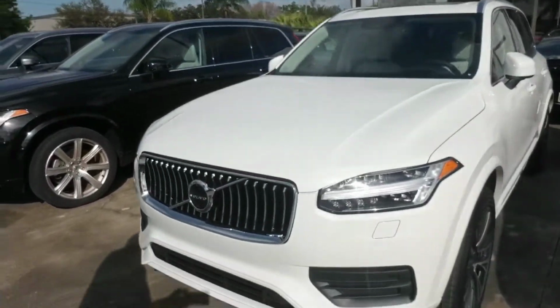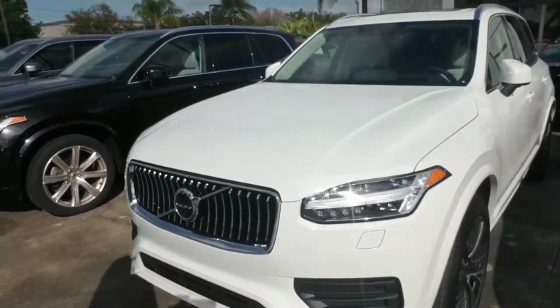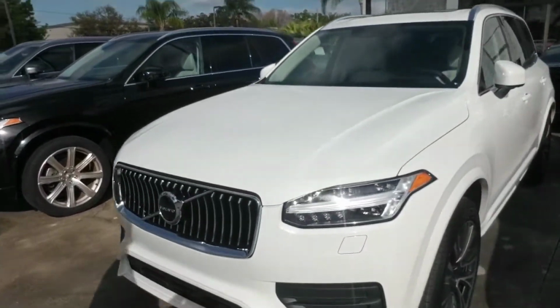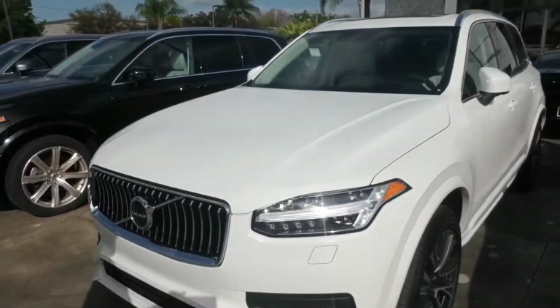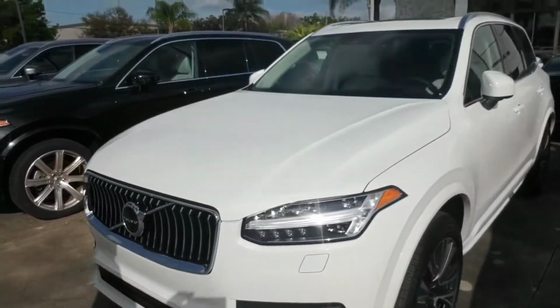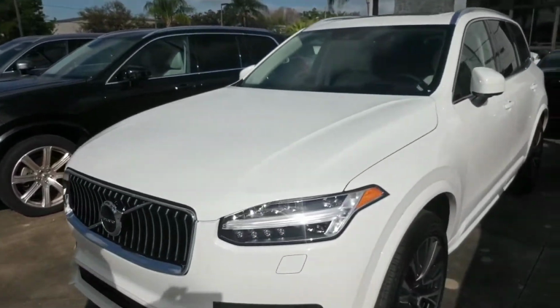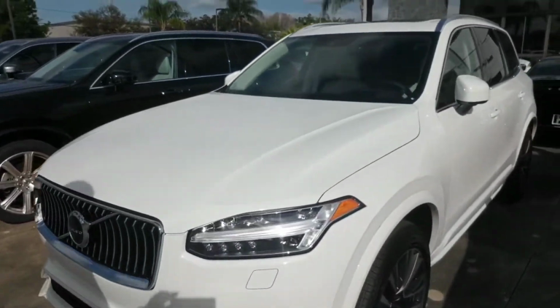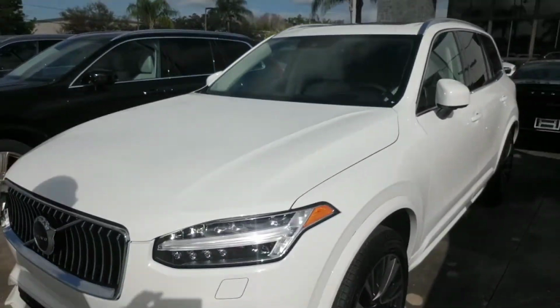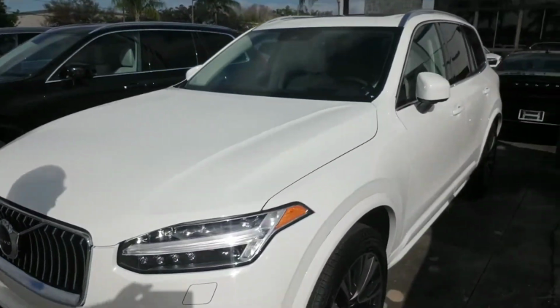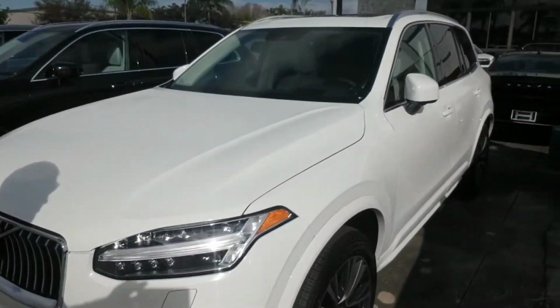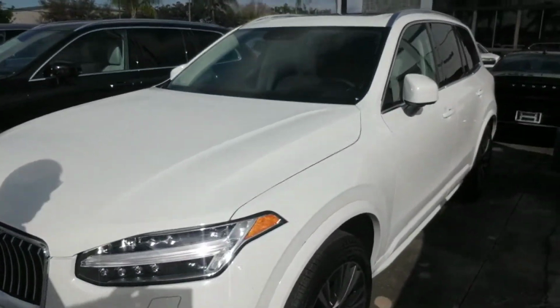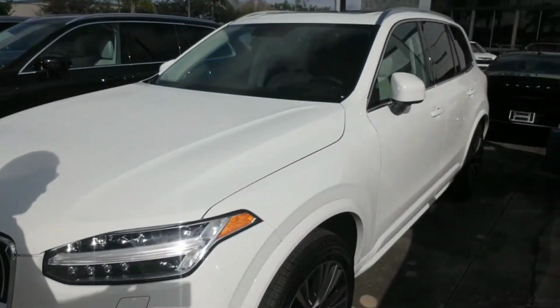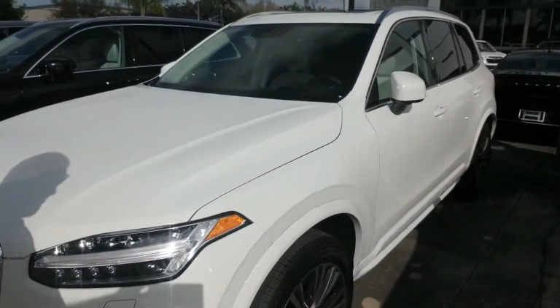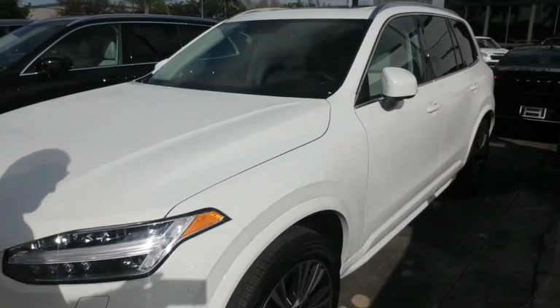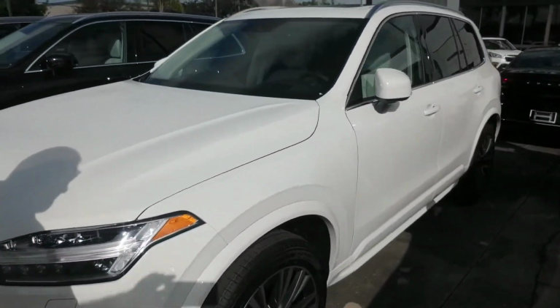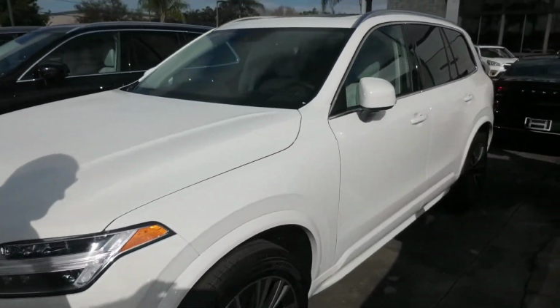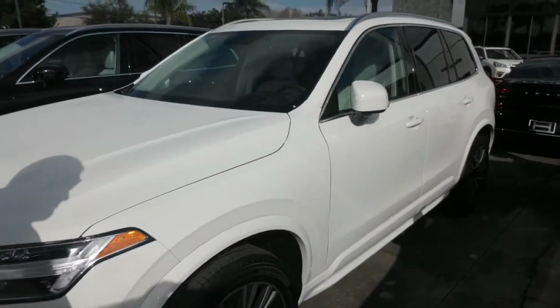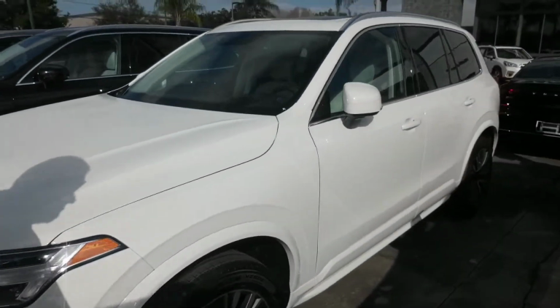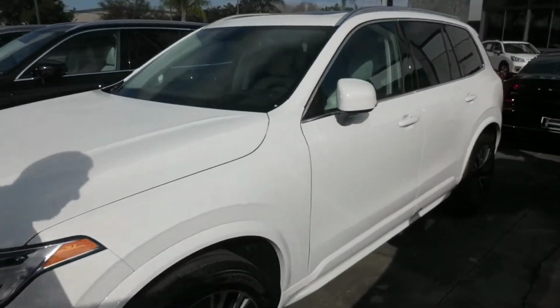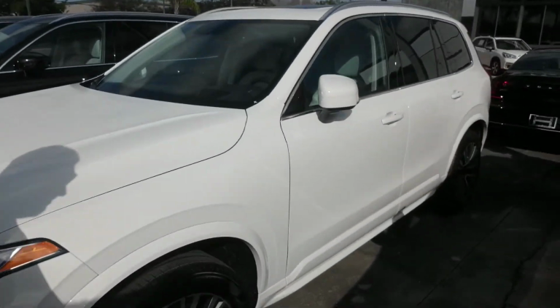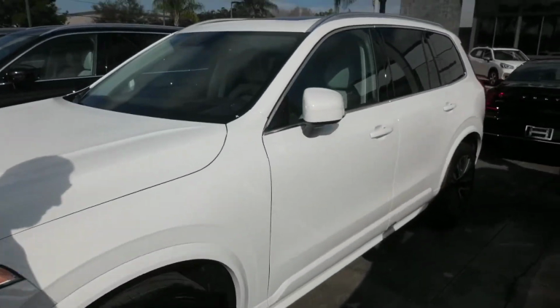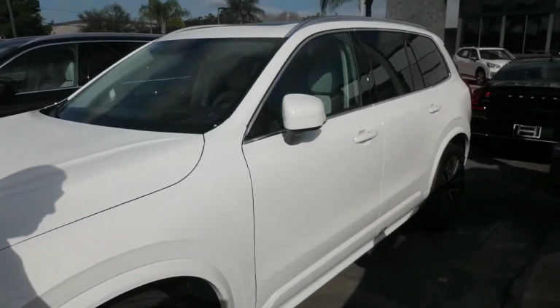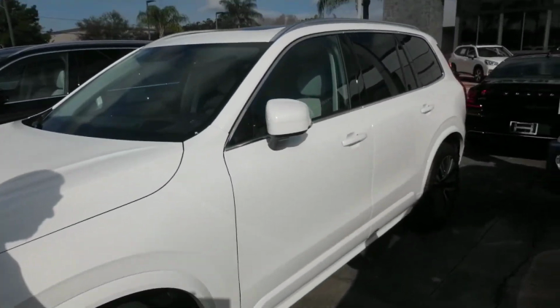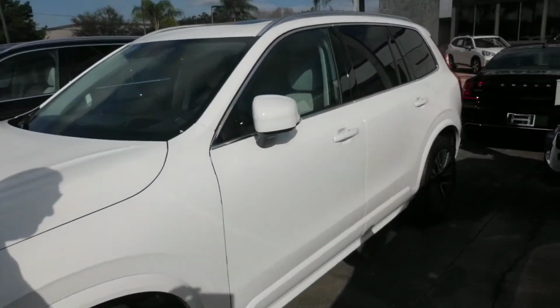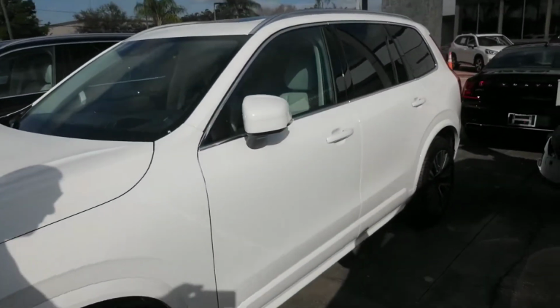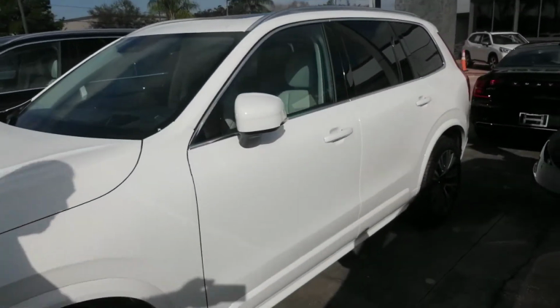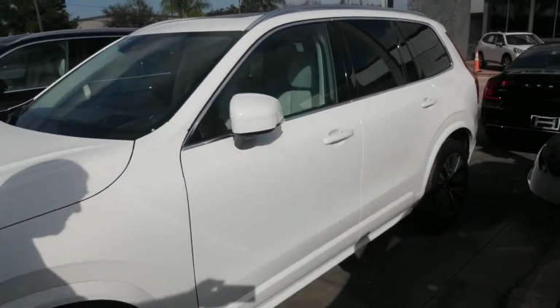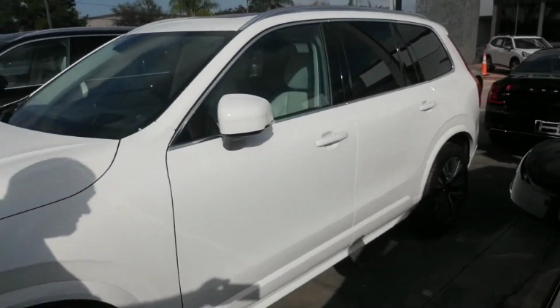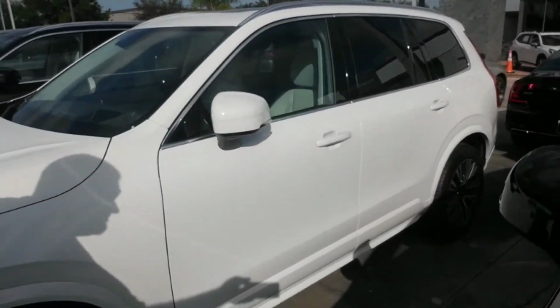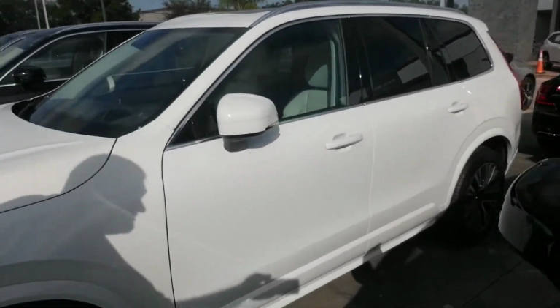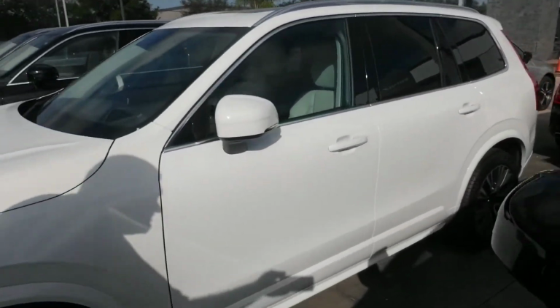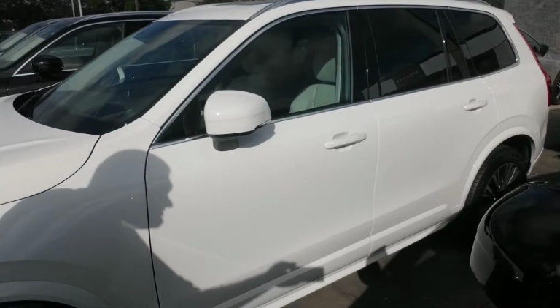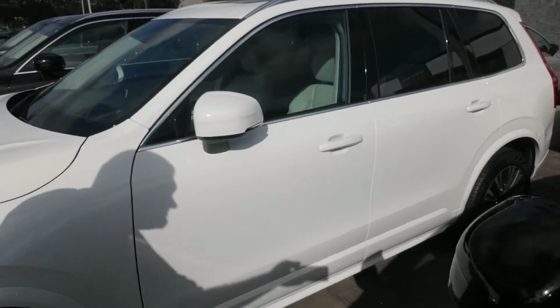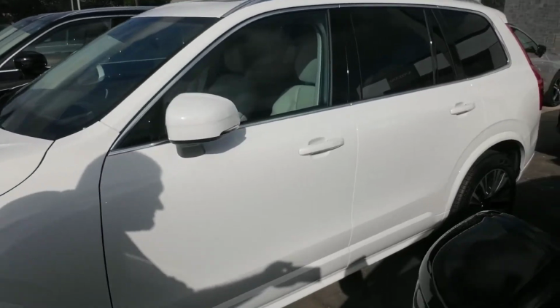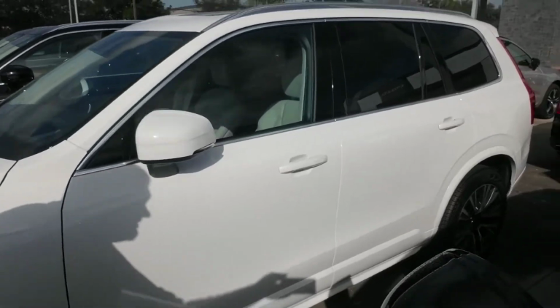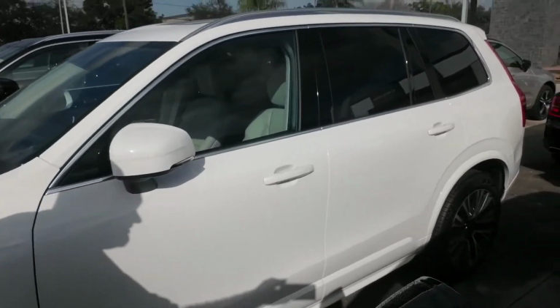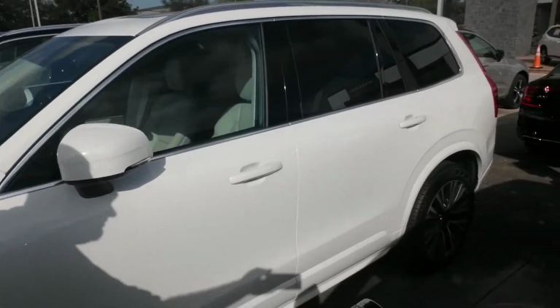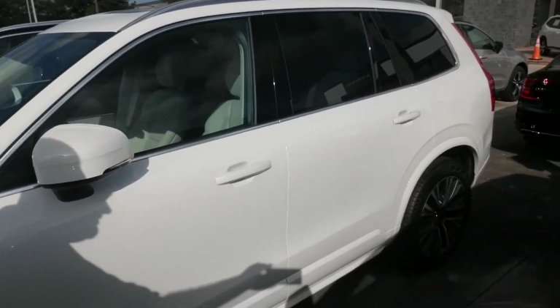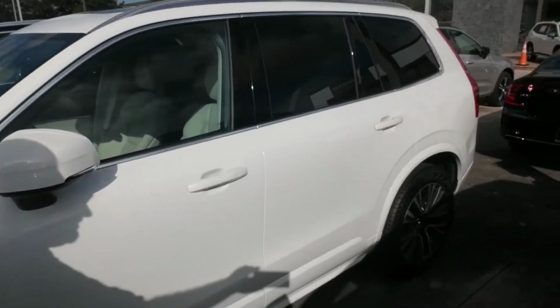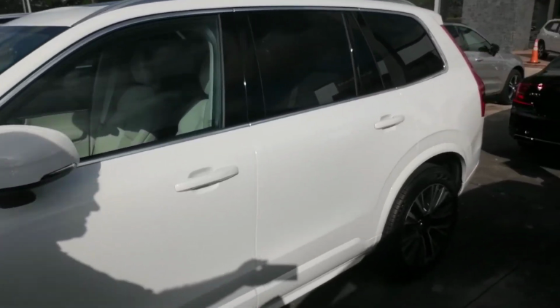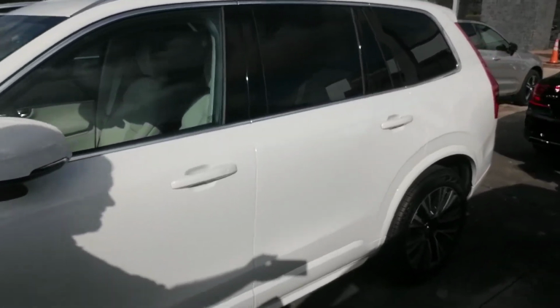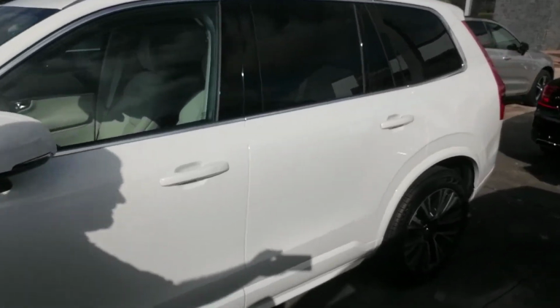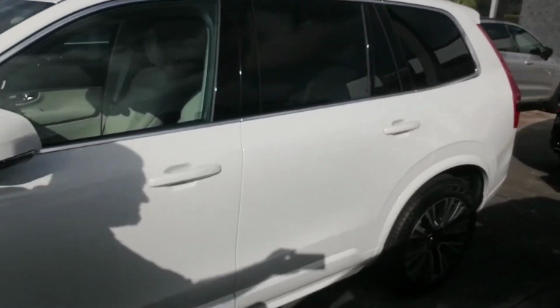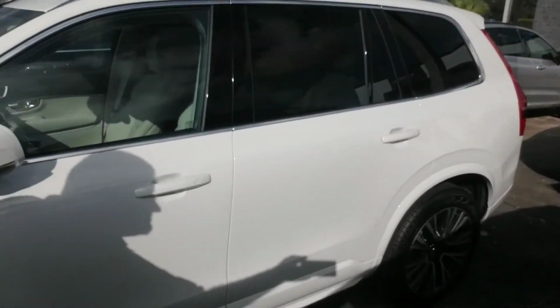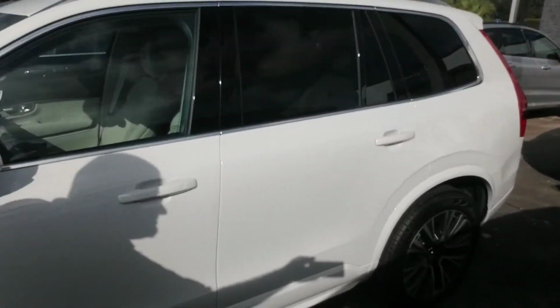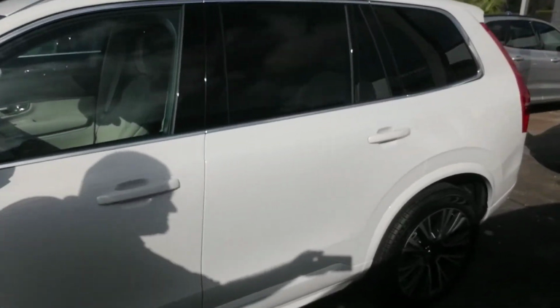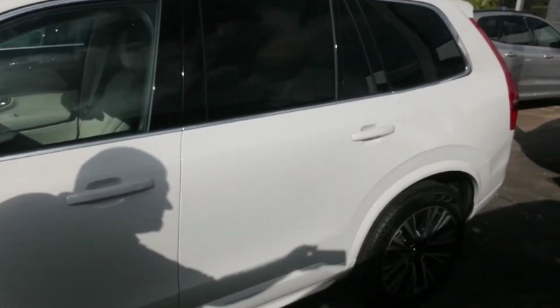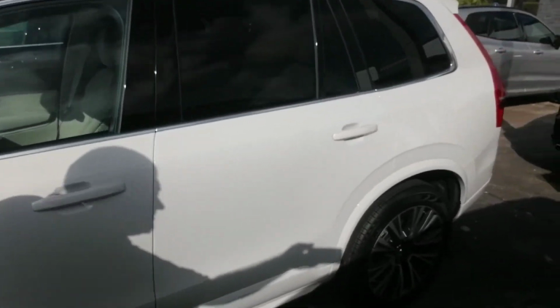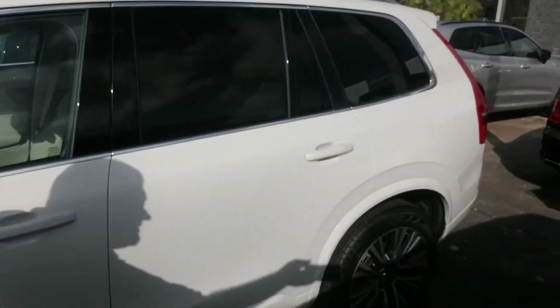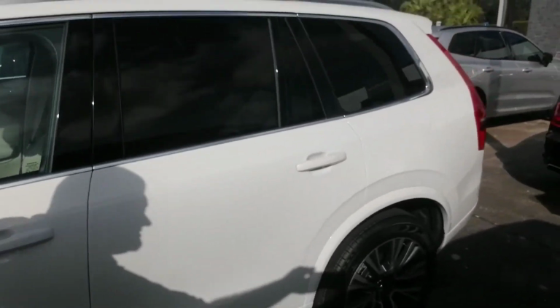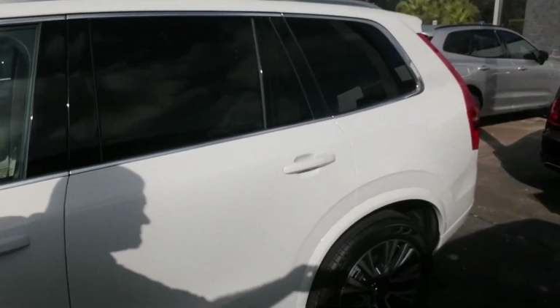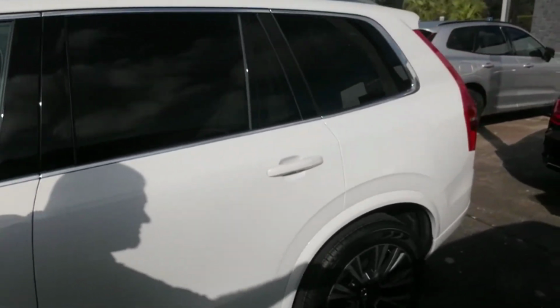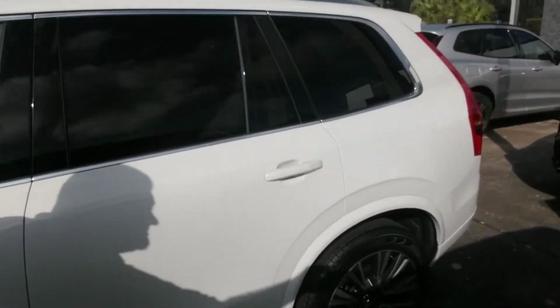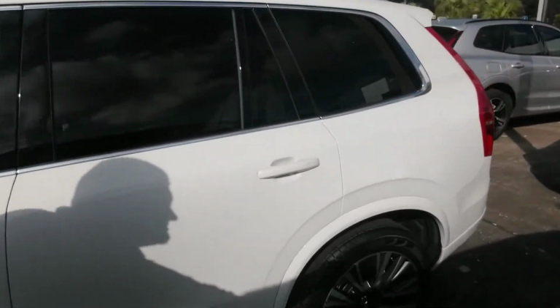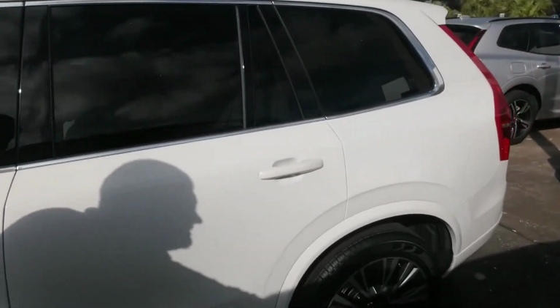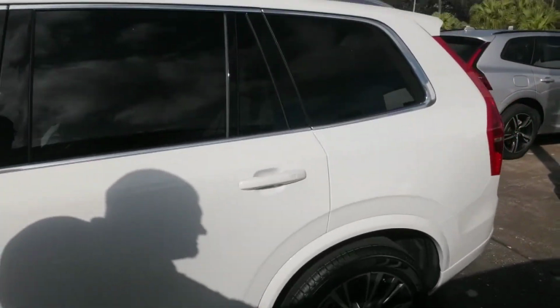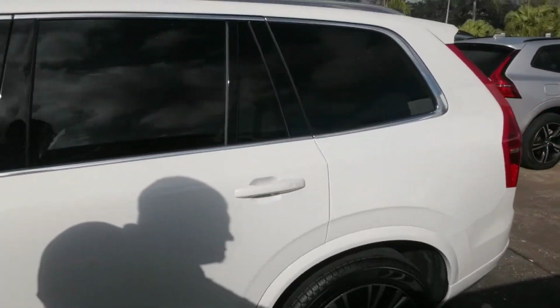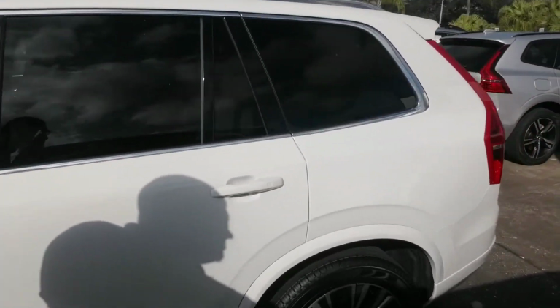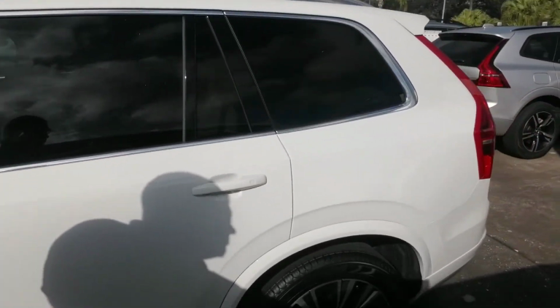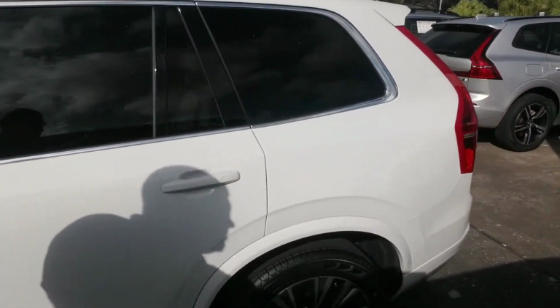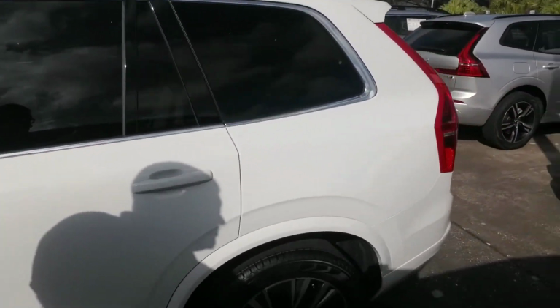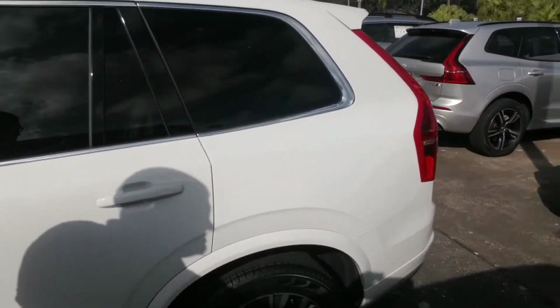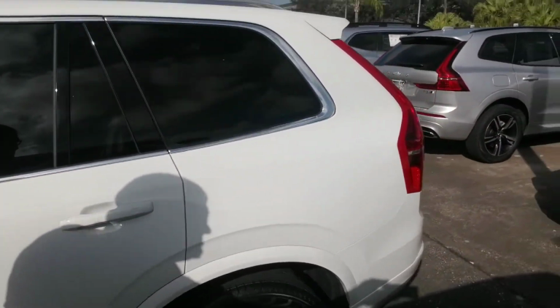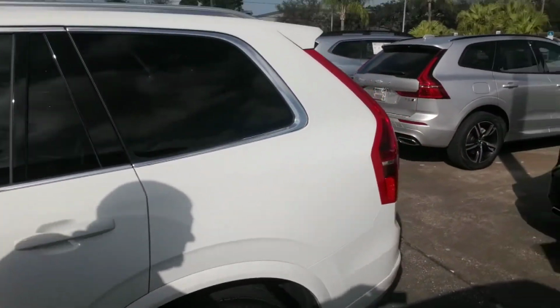I'm just going to give you a quick walk around the vehicle so you can get a nice visual of it. It's got LED headlights. It's a very nice mid-sized third-row SUV.